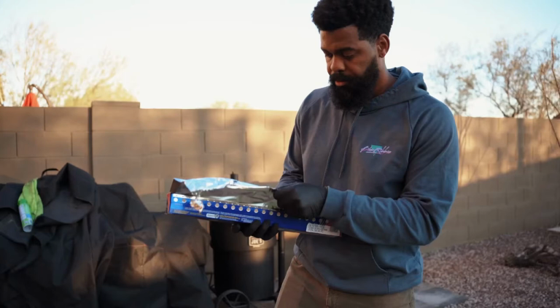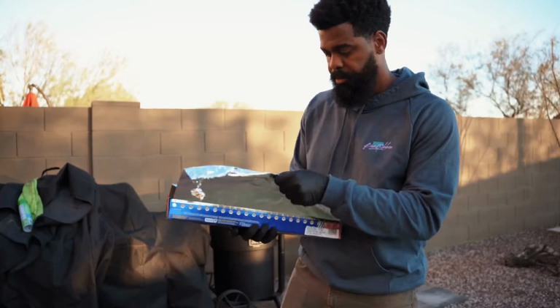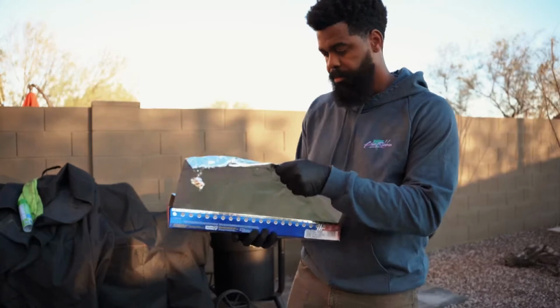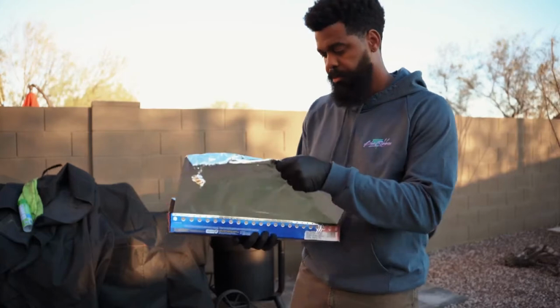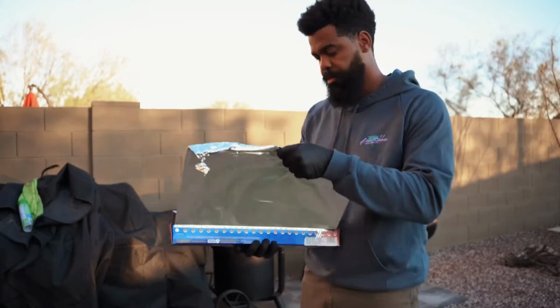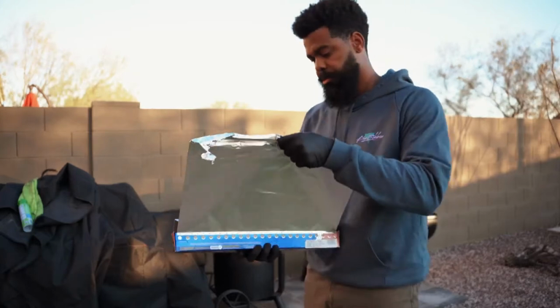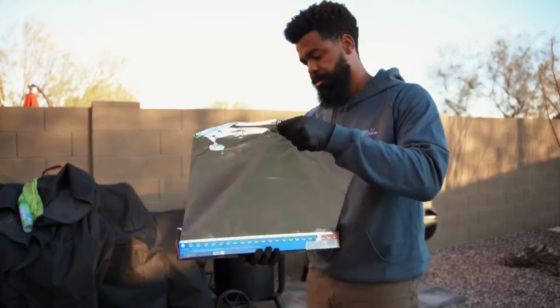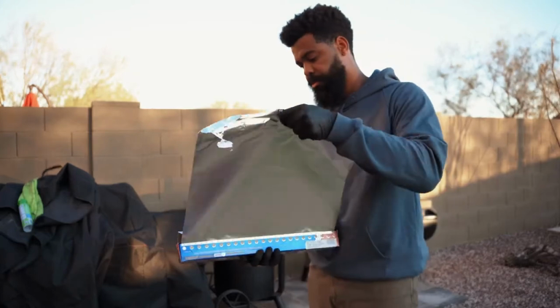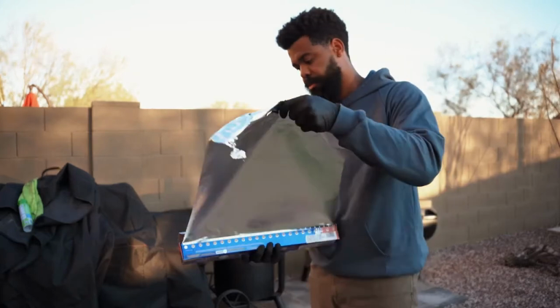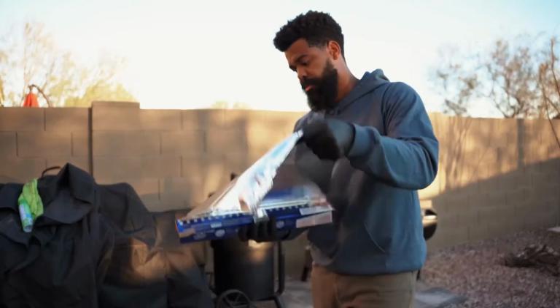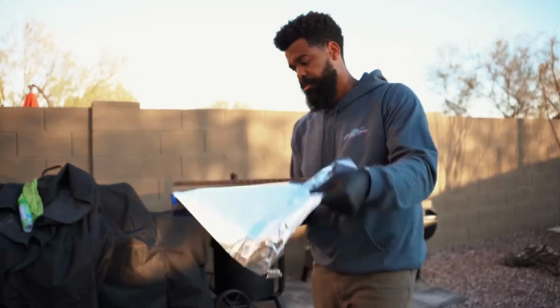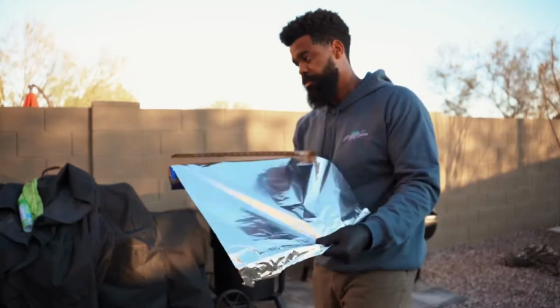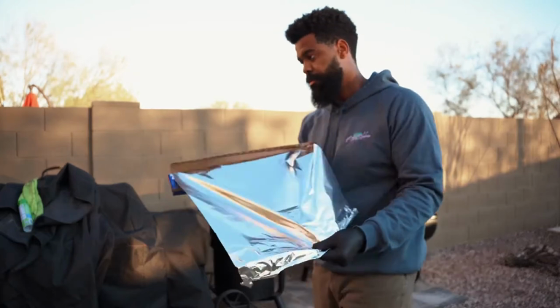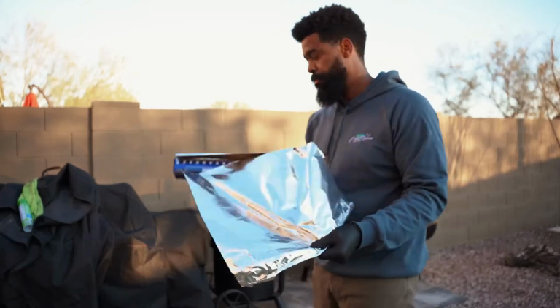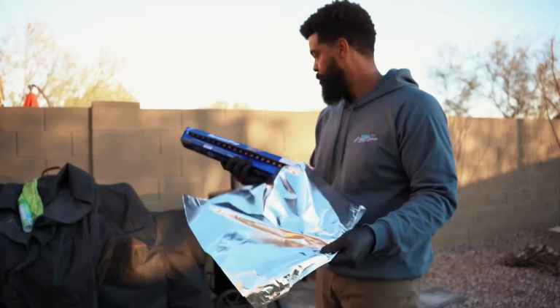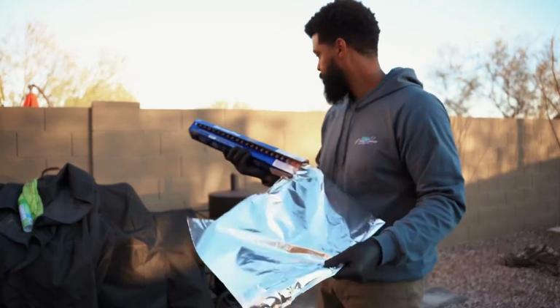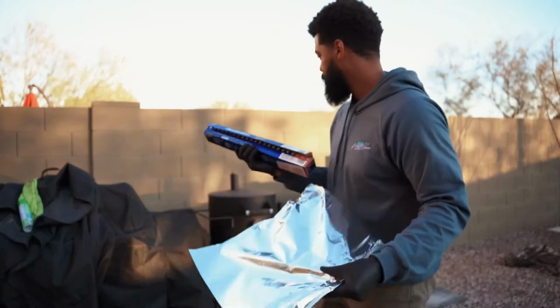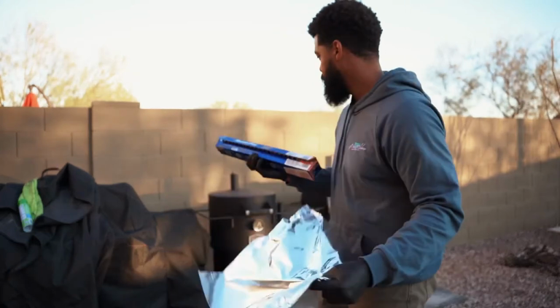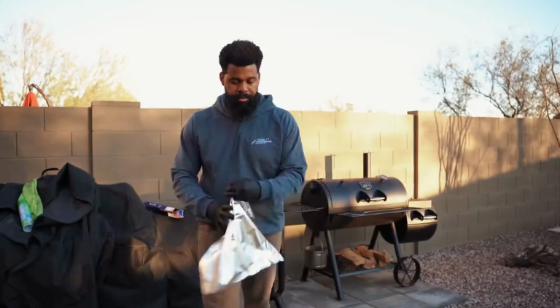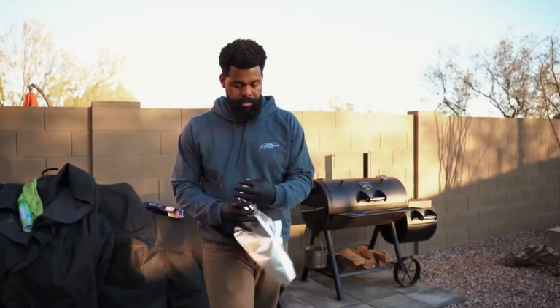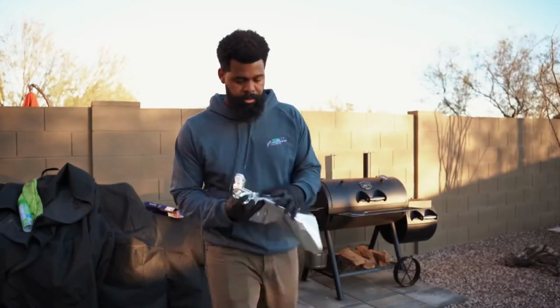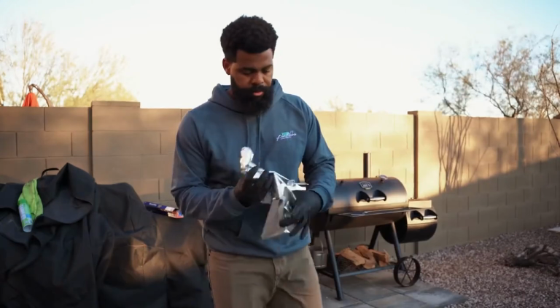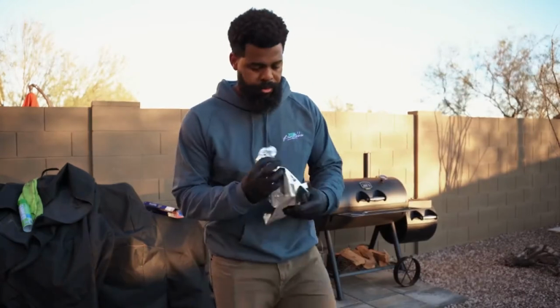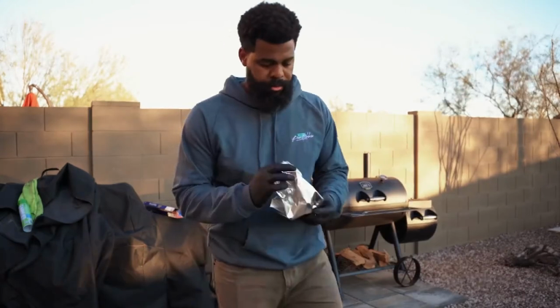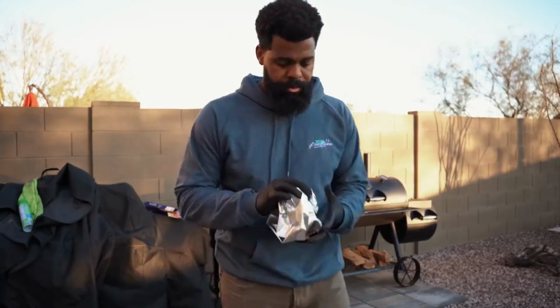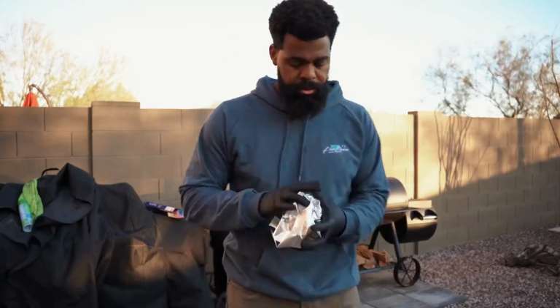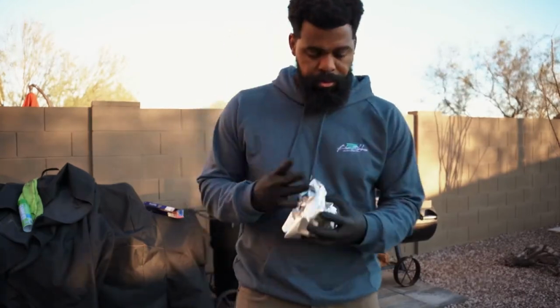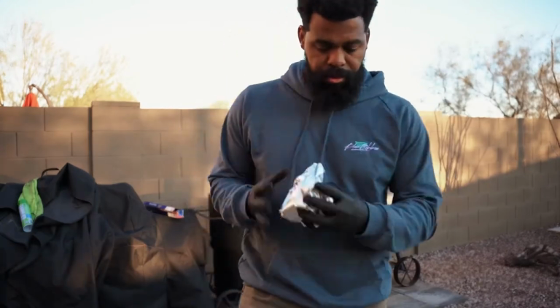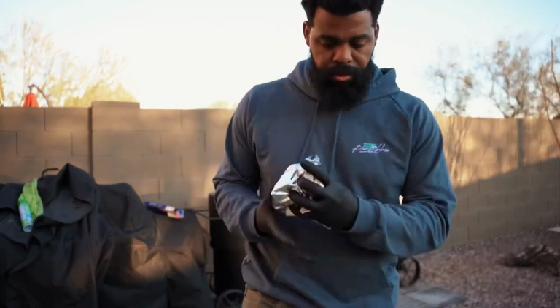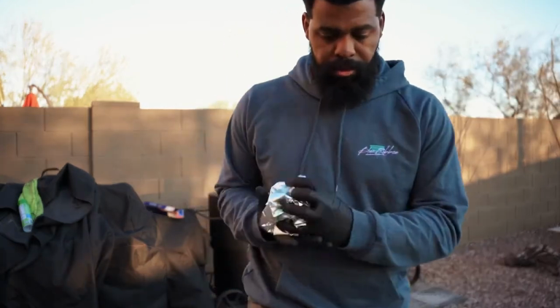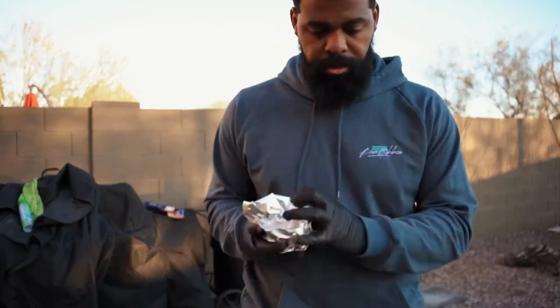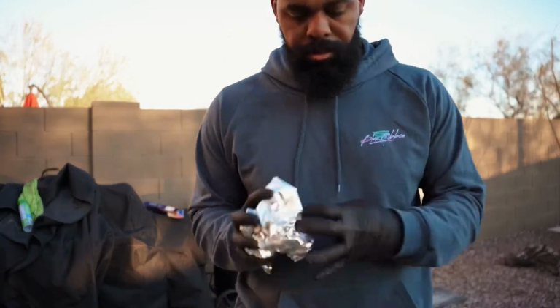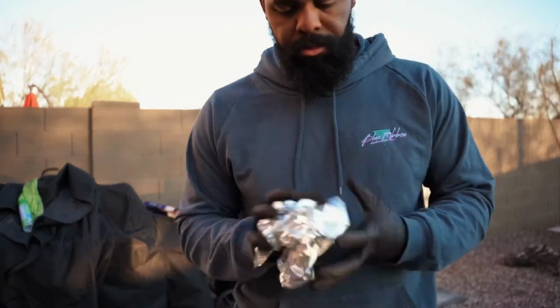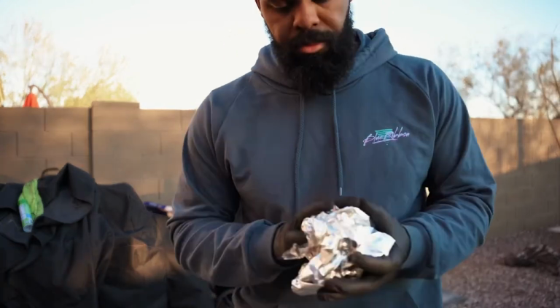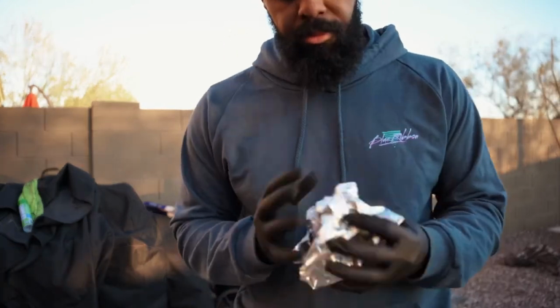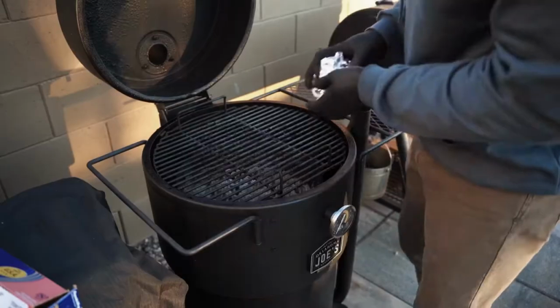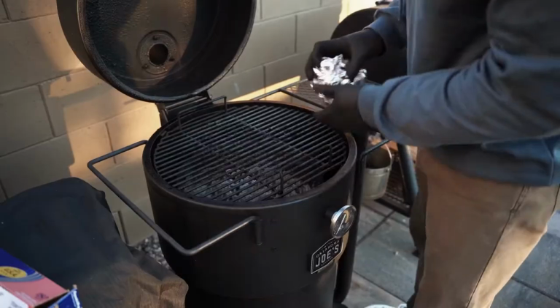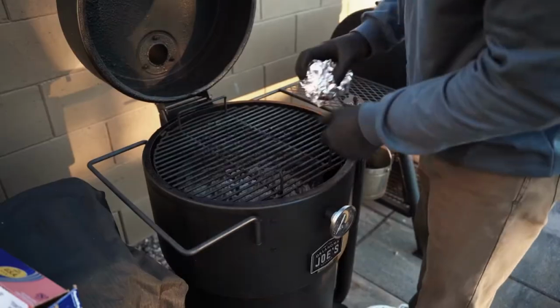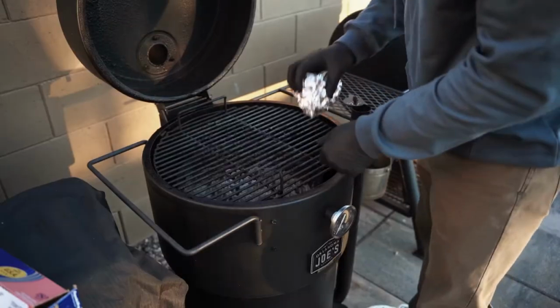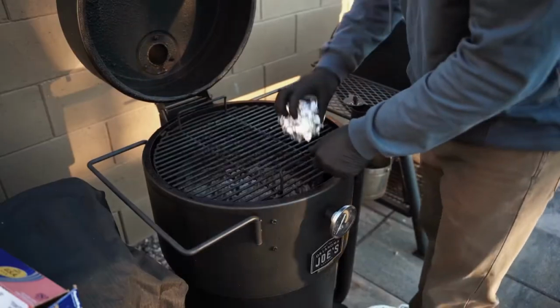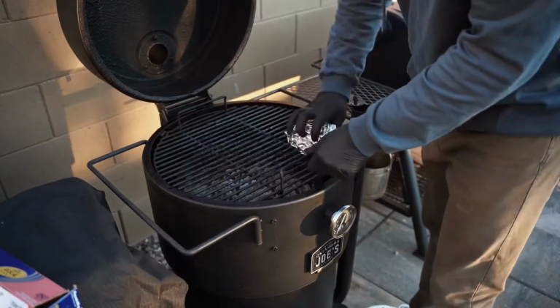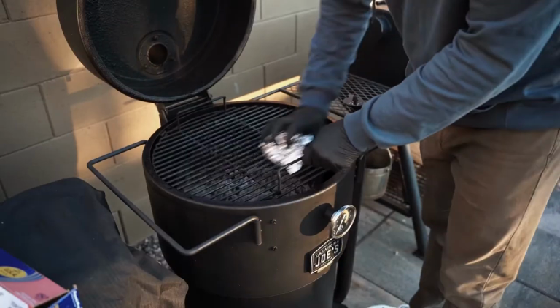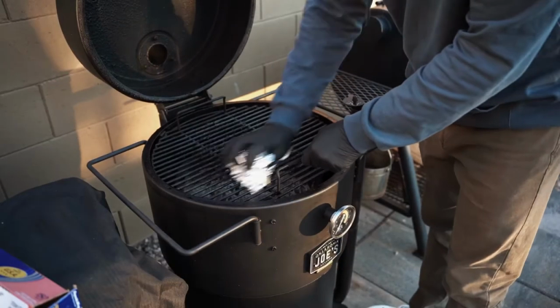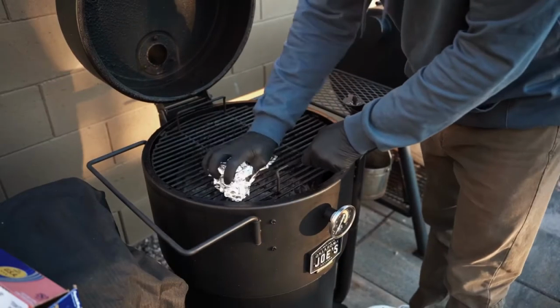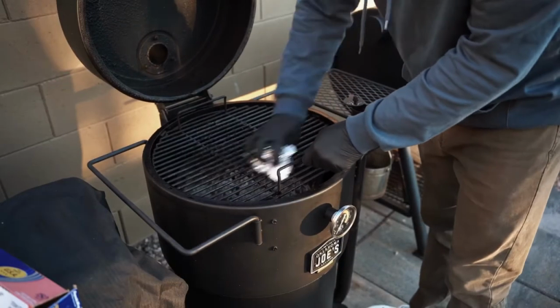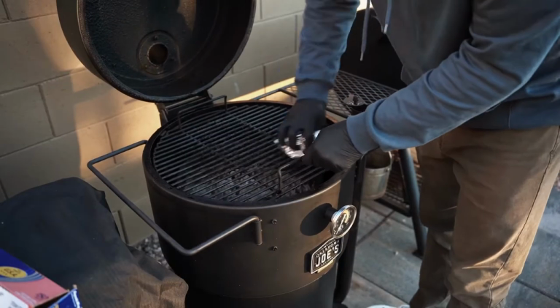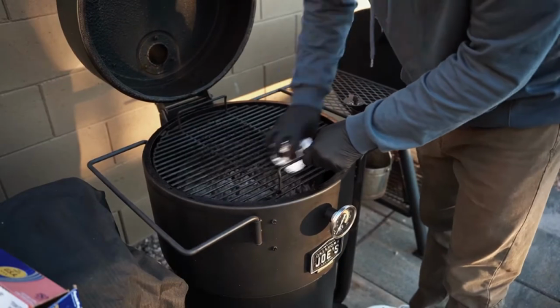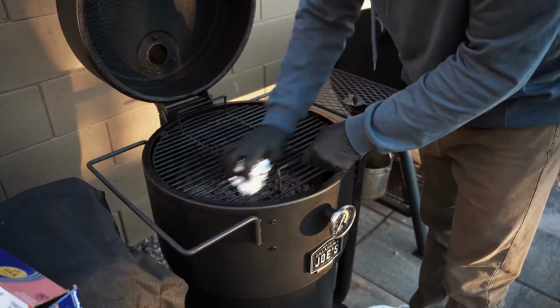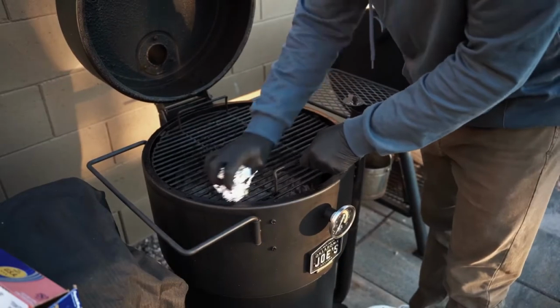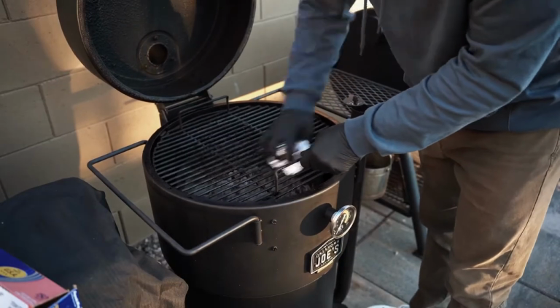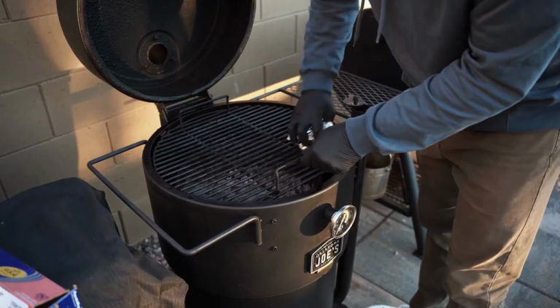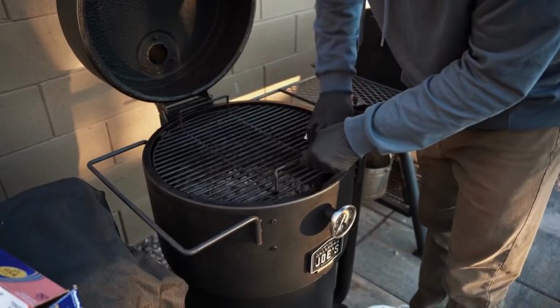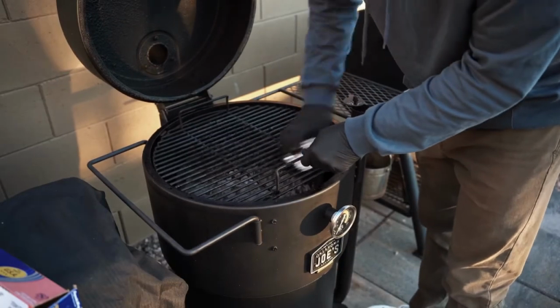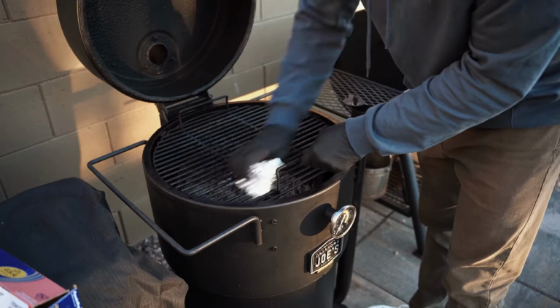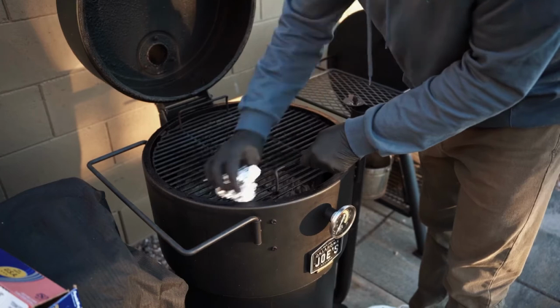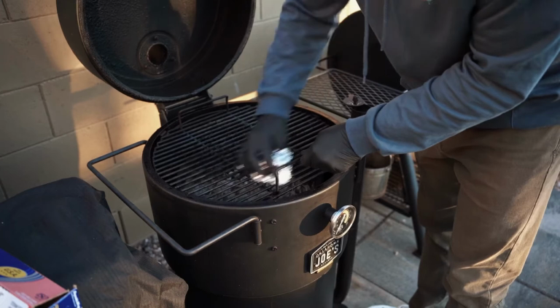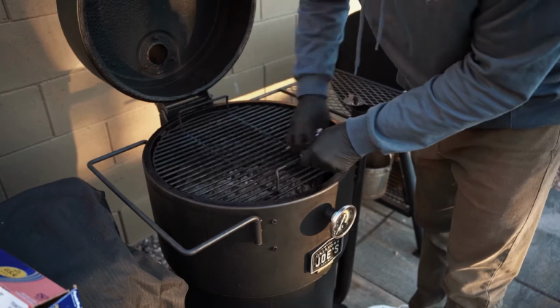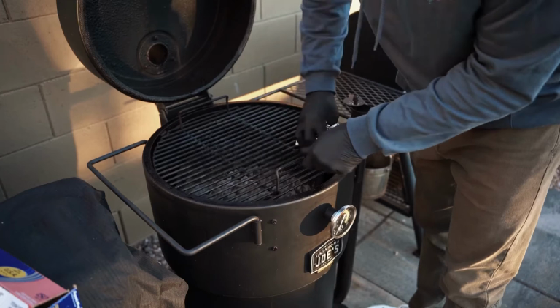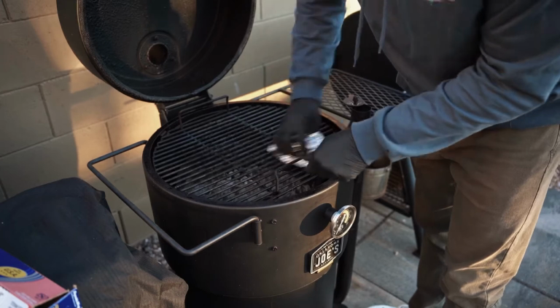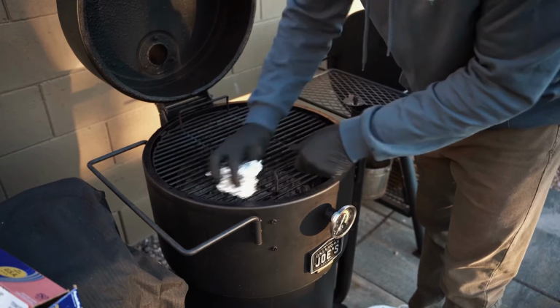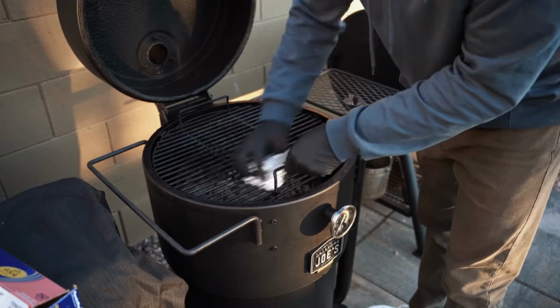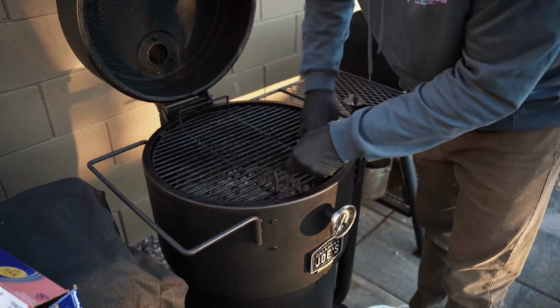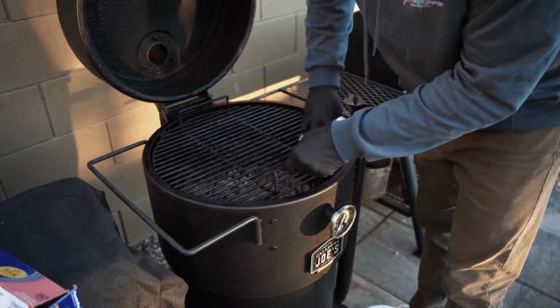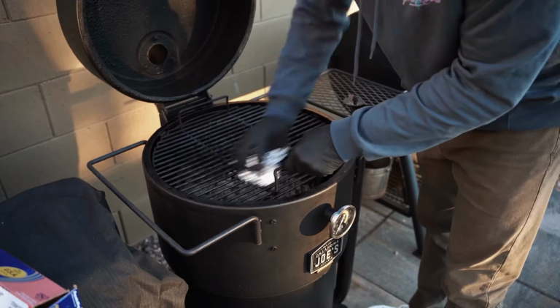What up, people? Let's get right into it. Today, we're talking maintenance on the Oklahoma Joe's Bronco Drum Smoker.